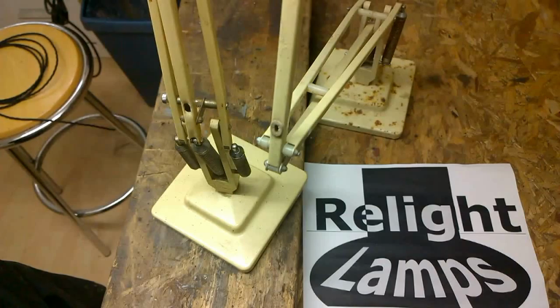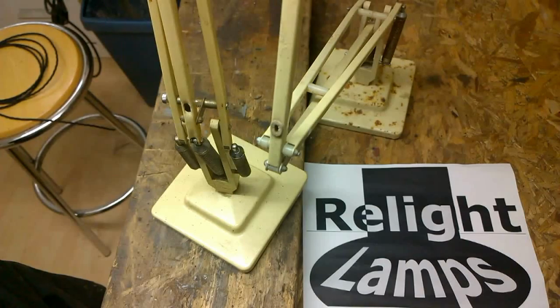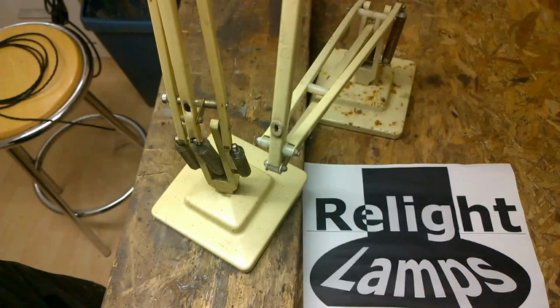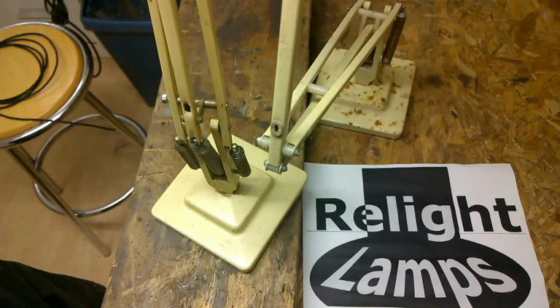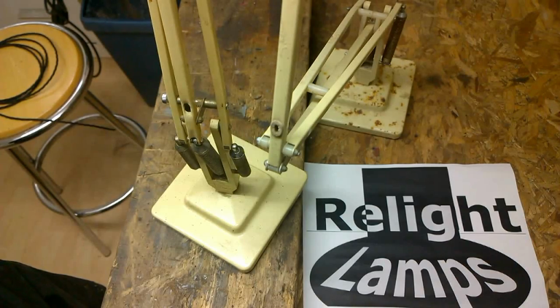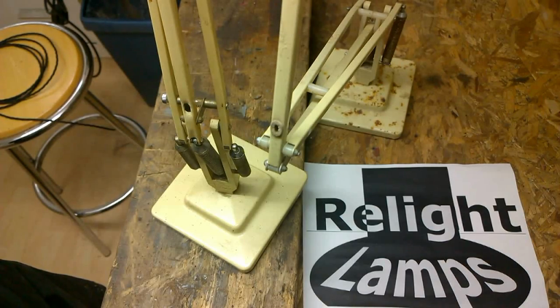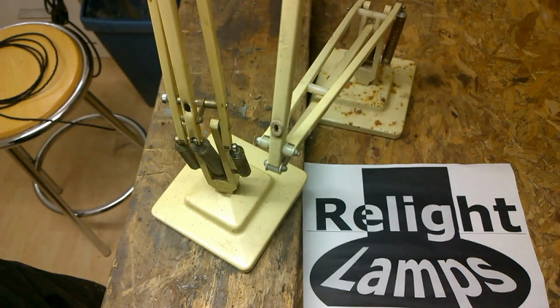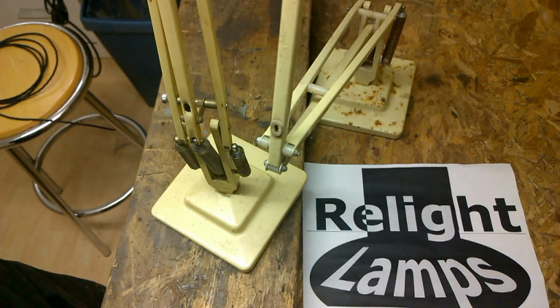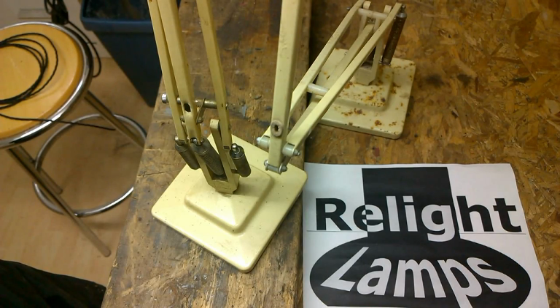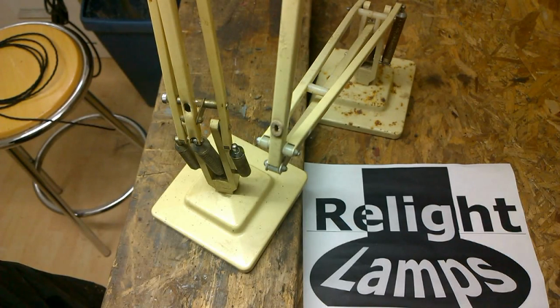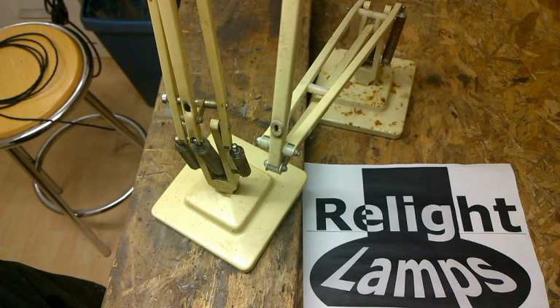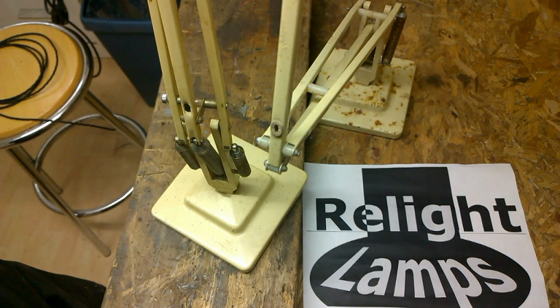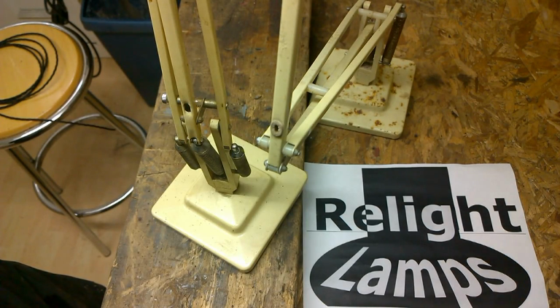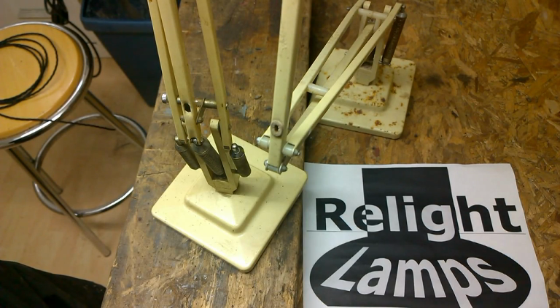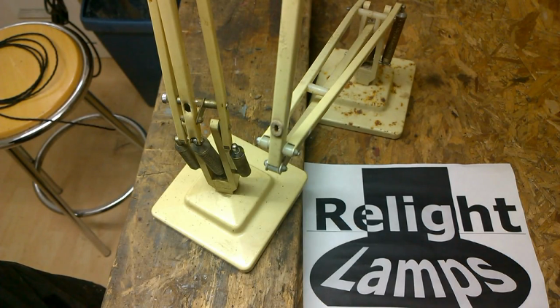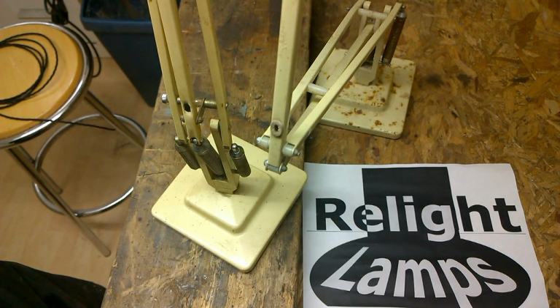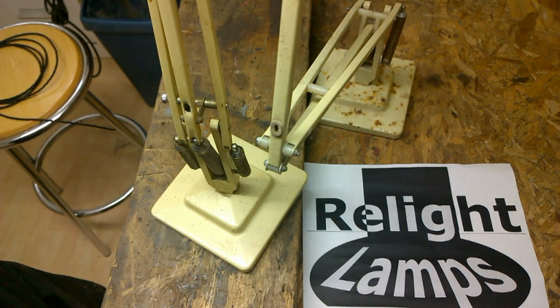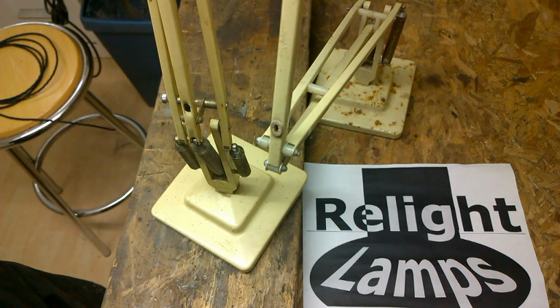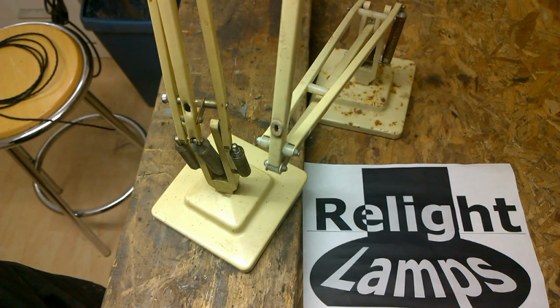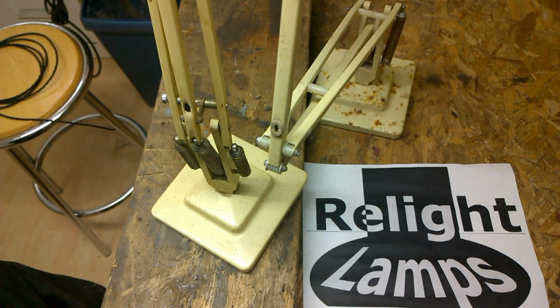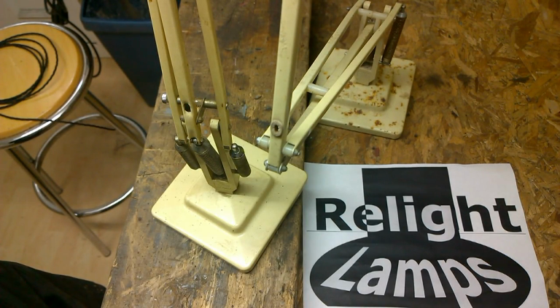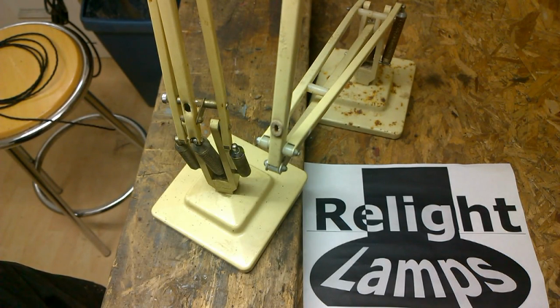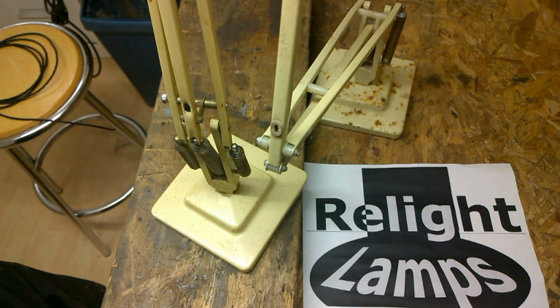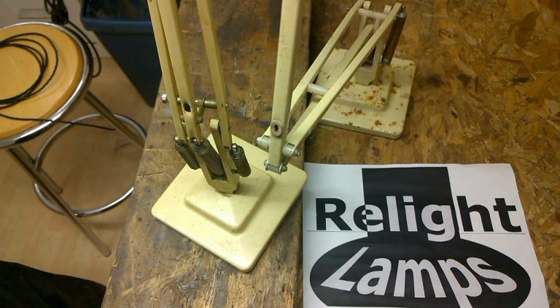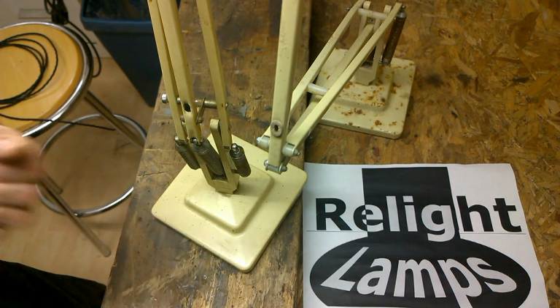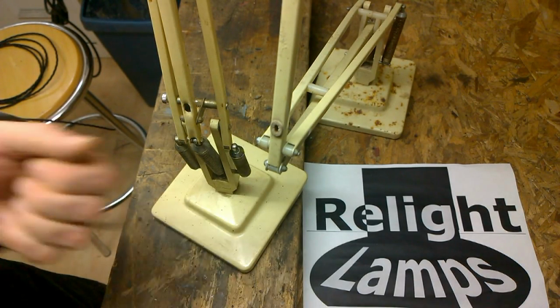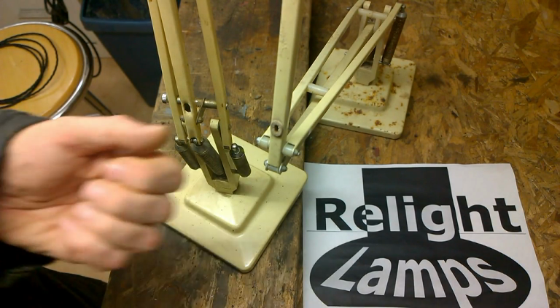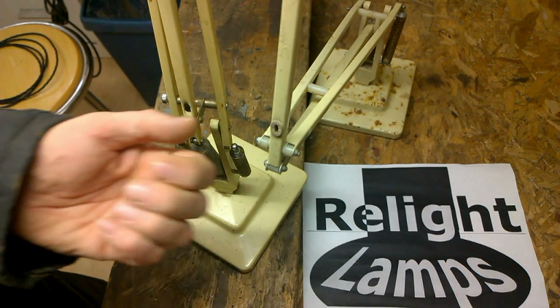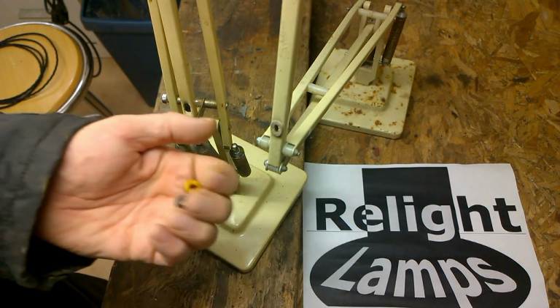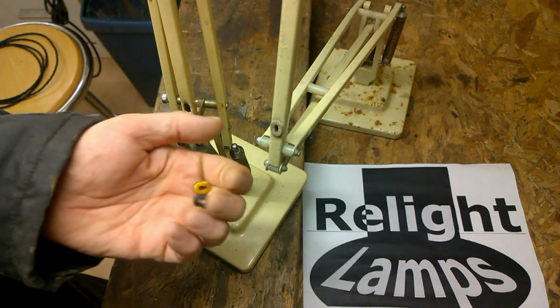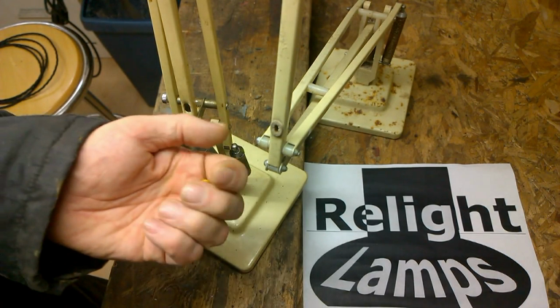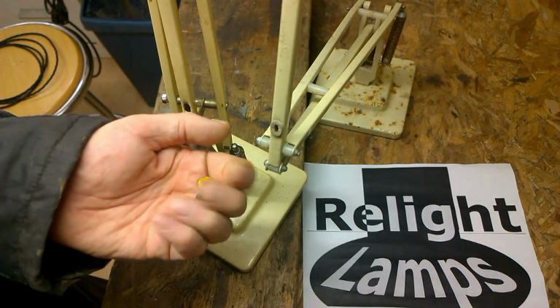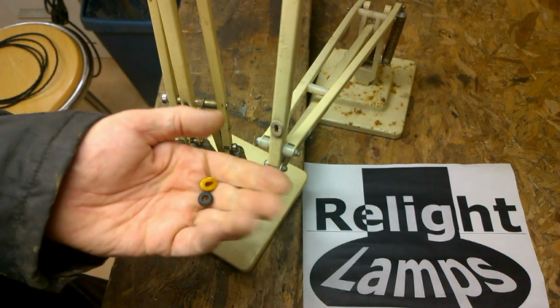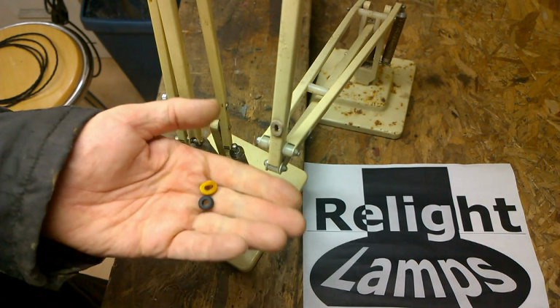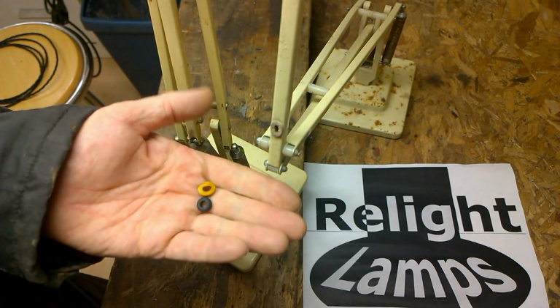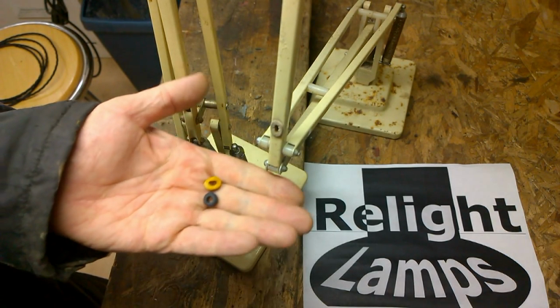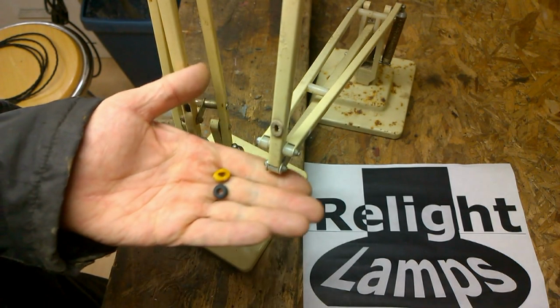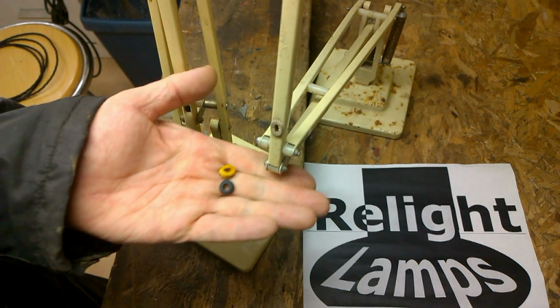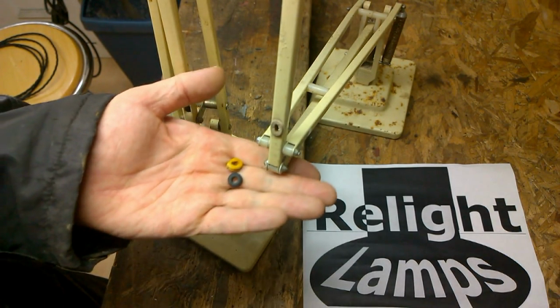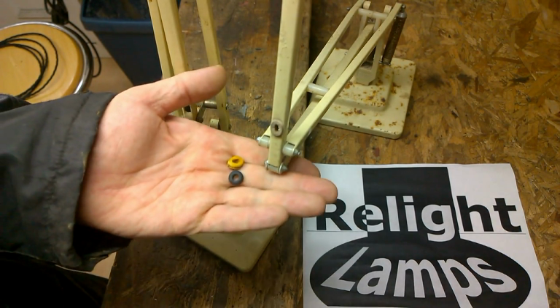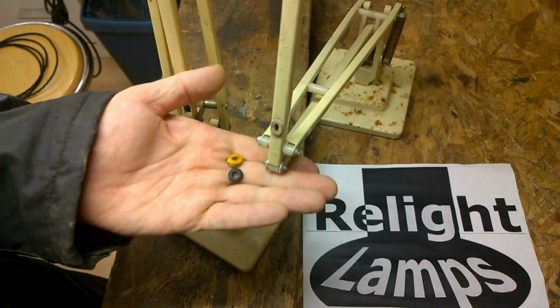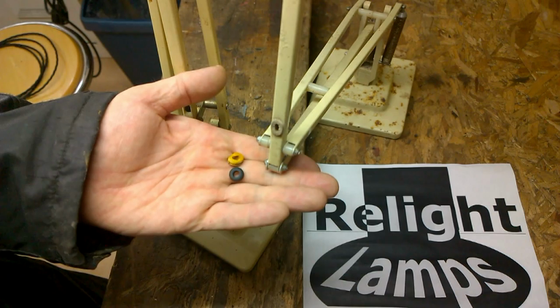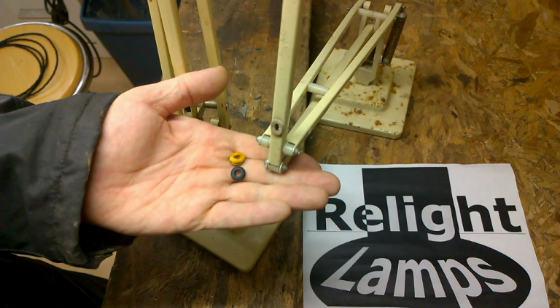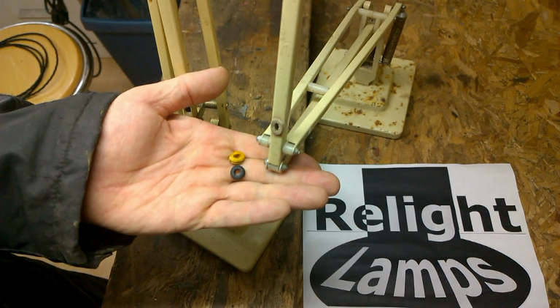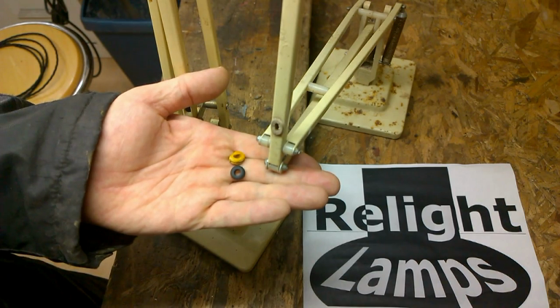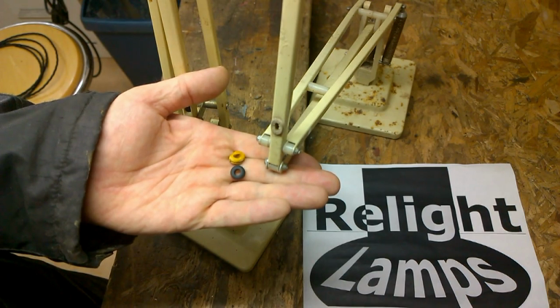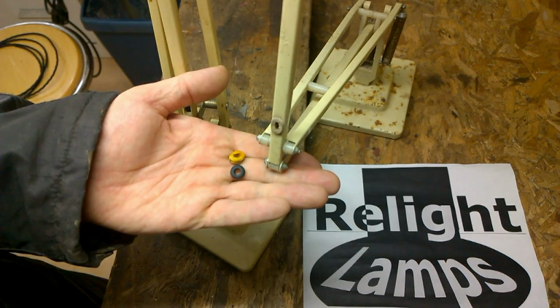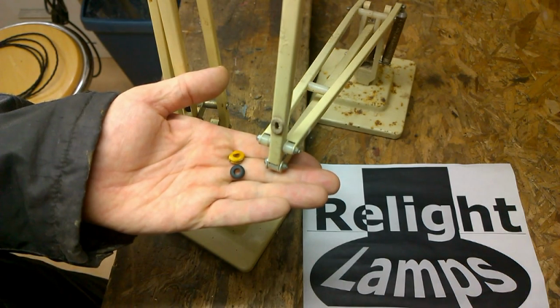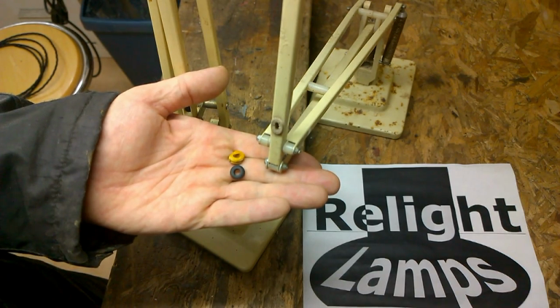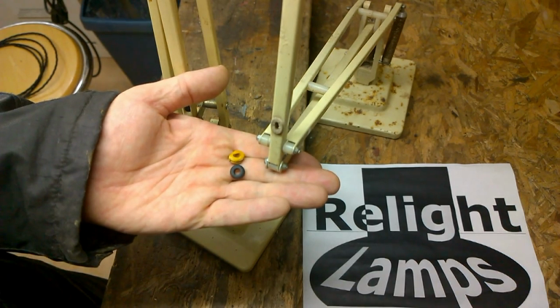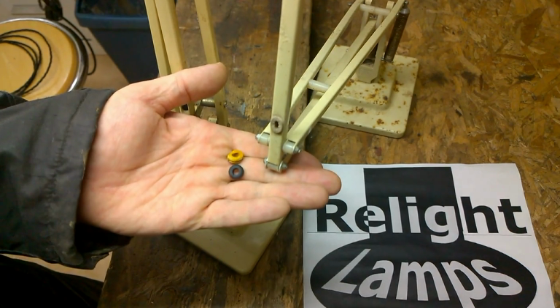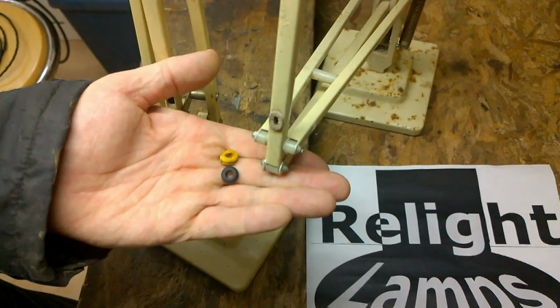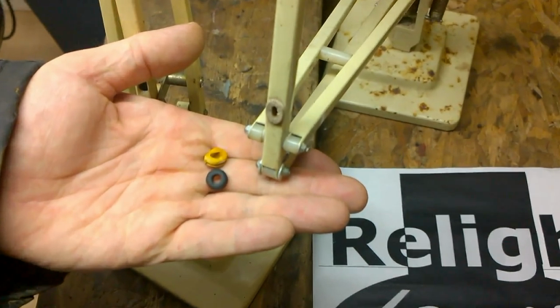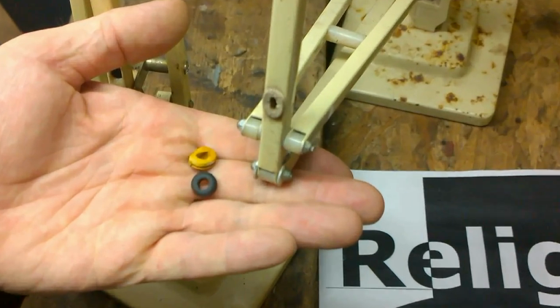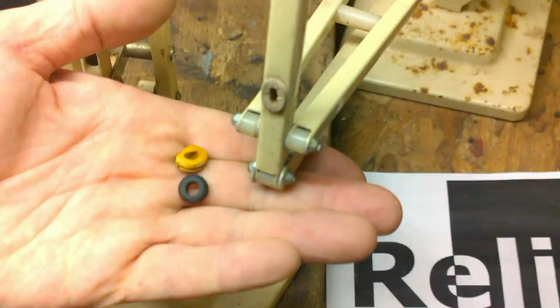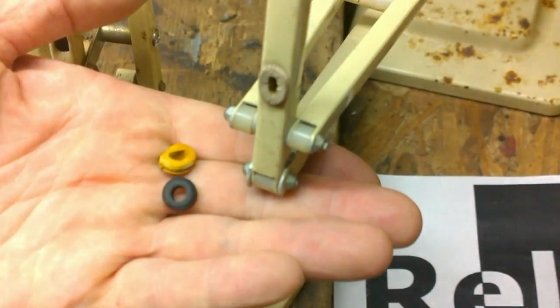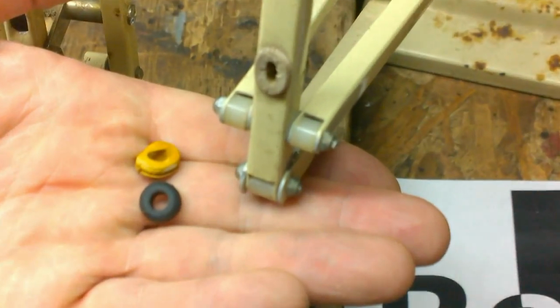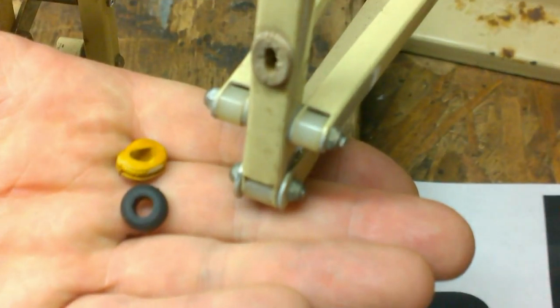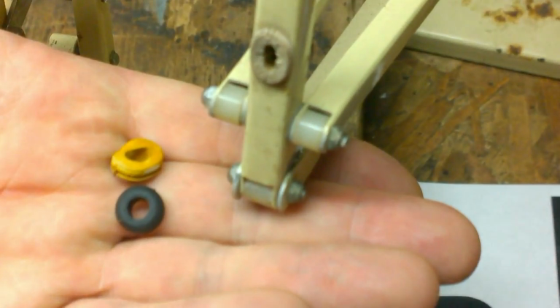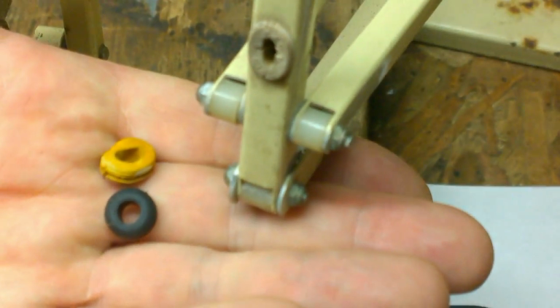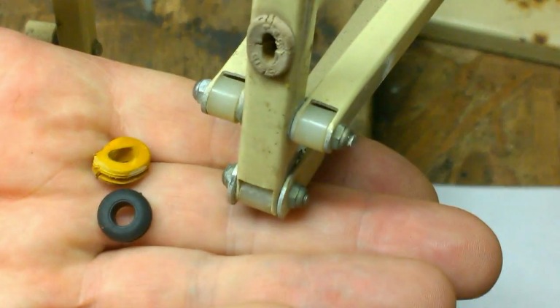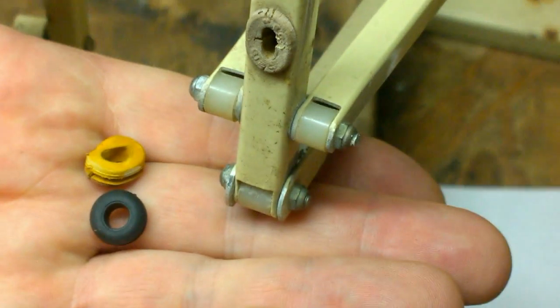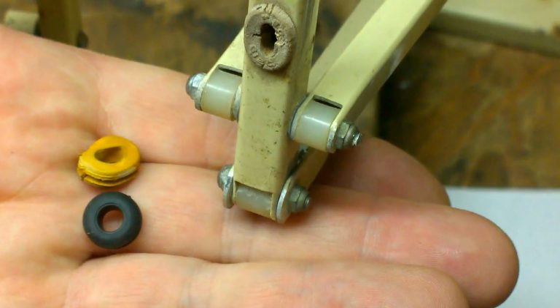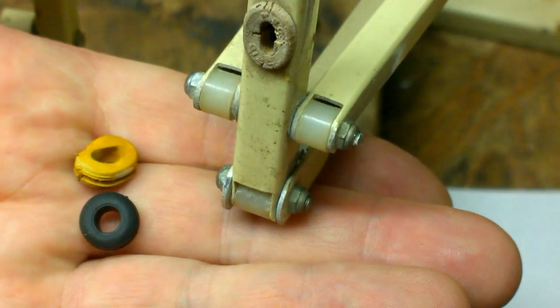Welcome to the workshop. I'm Ron. Today I'd like to talk about the importance of cable grommets.